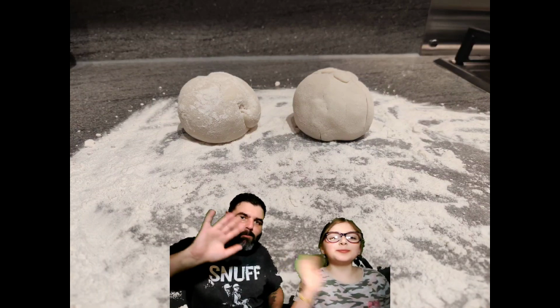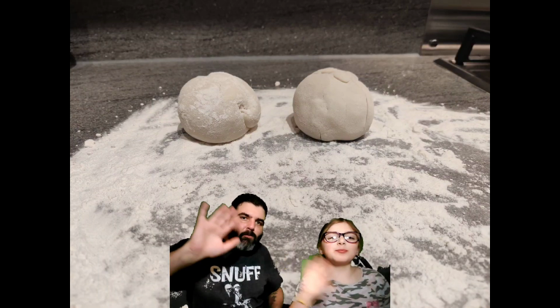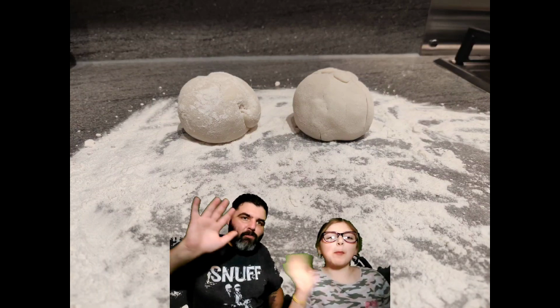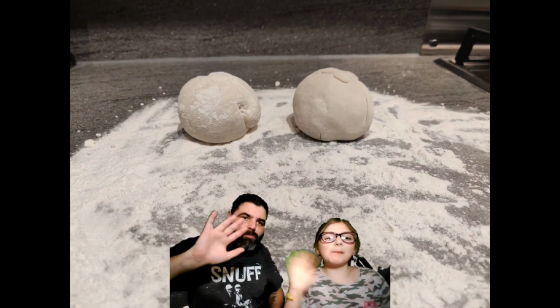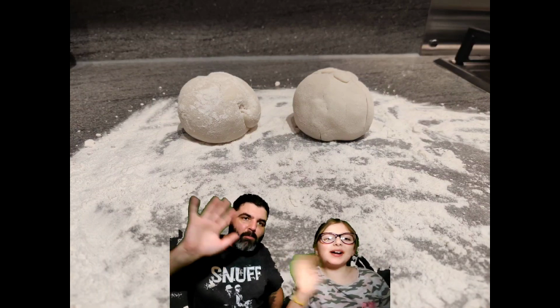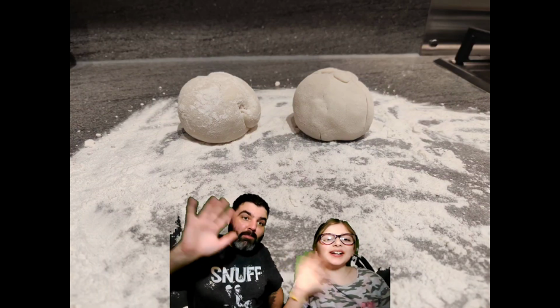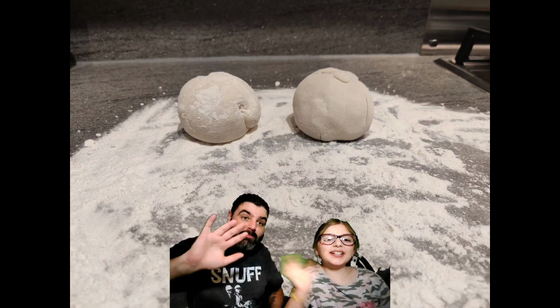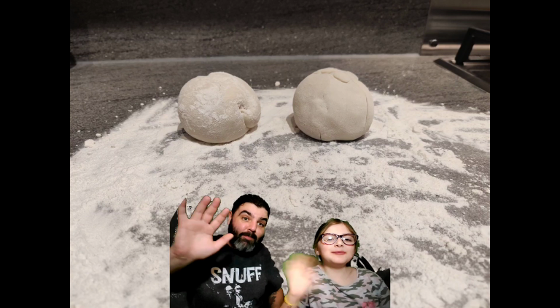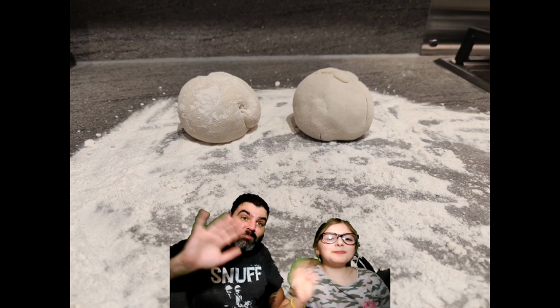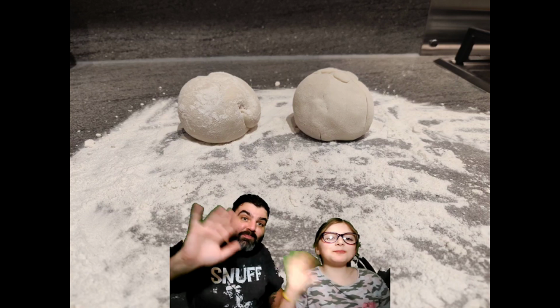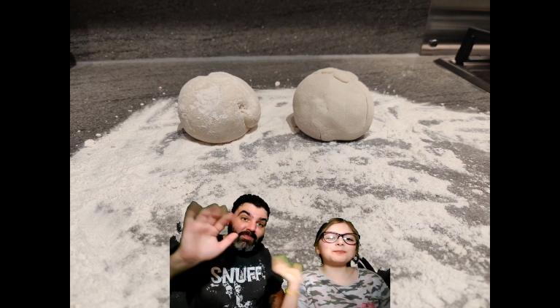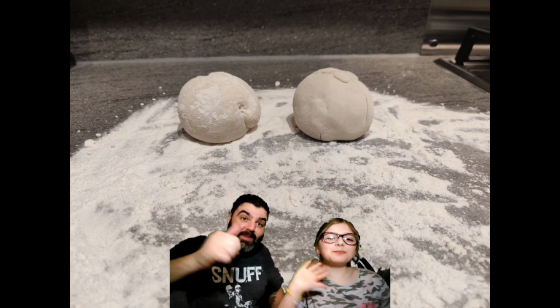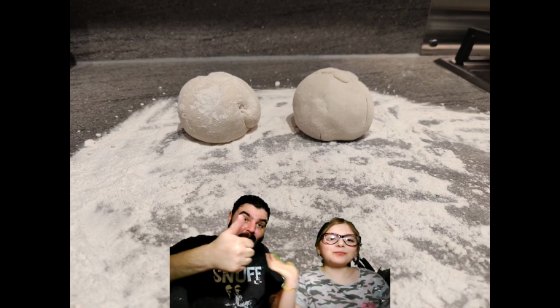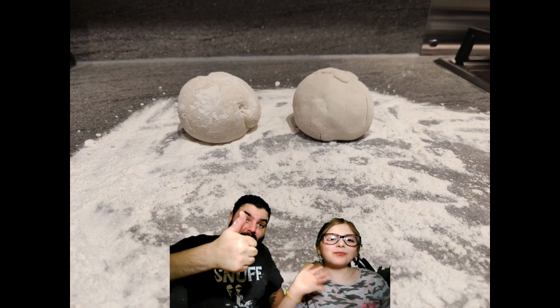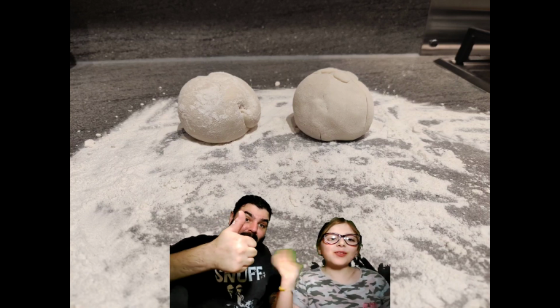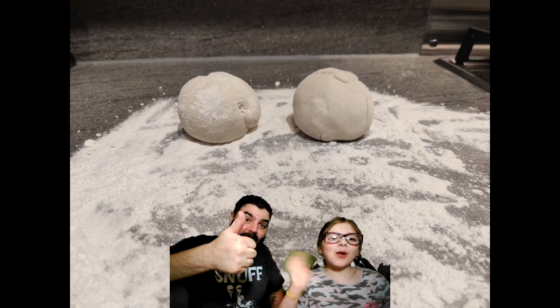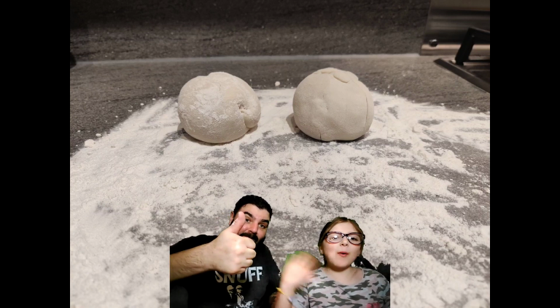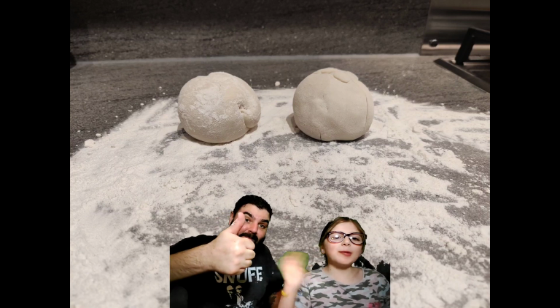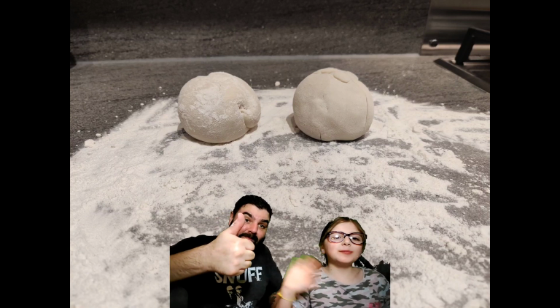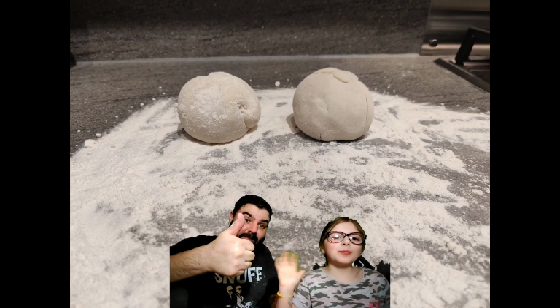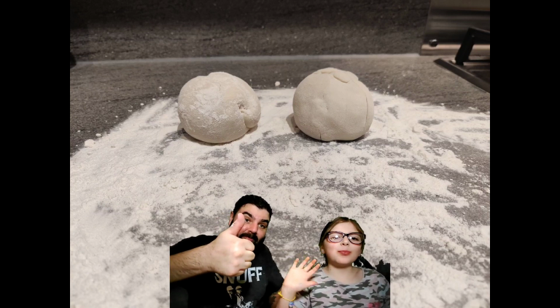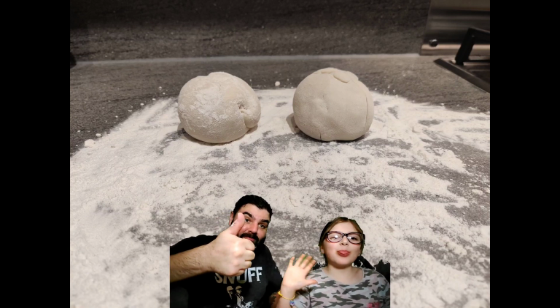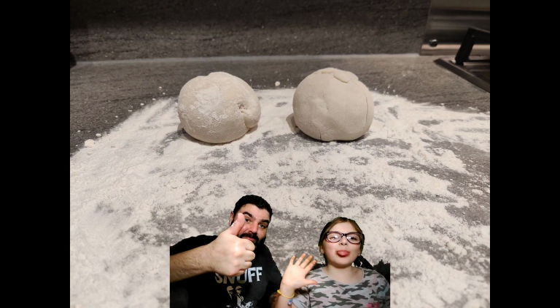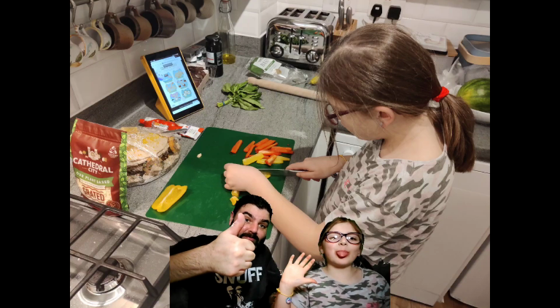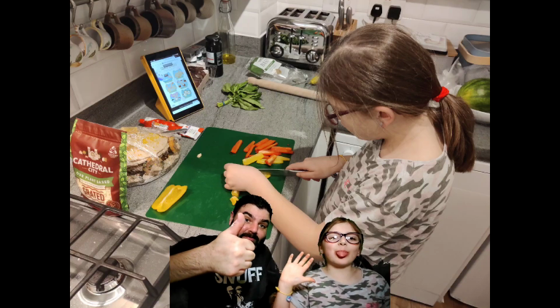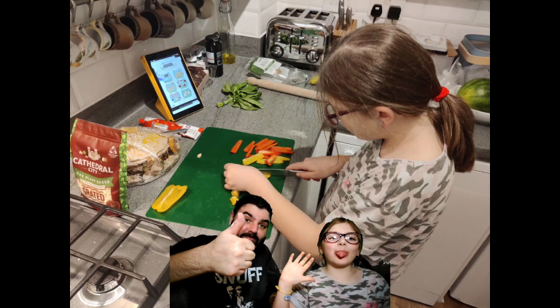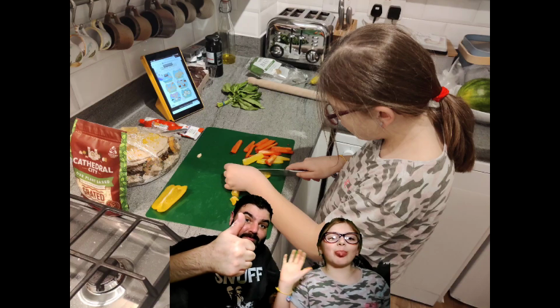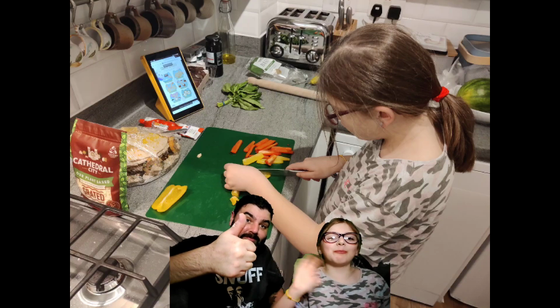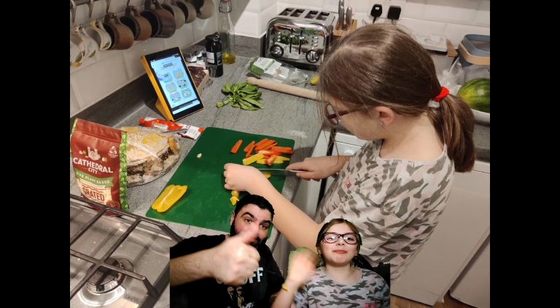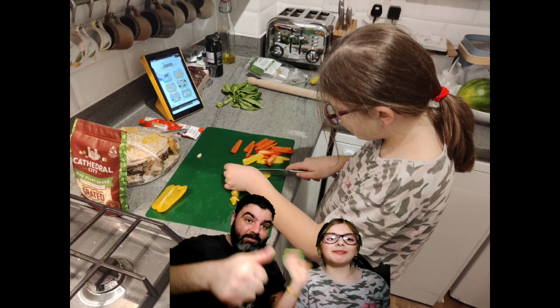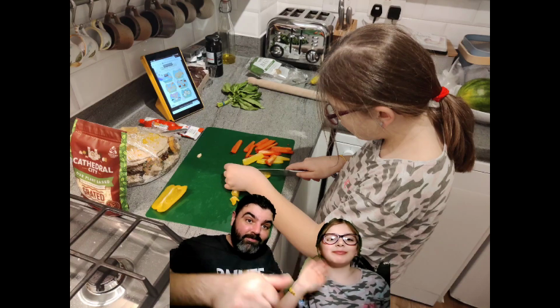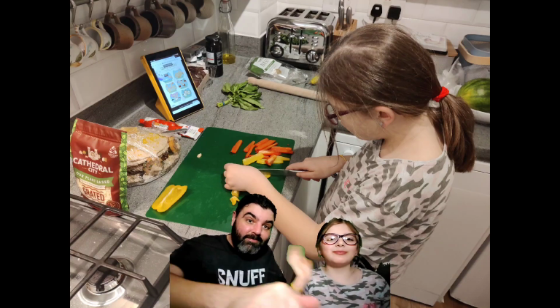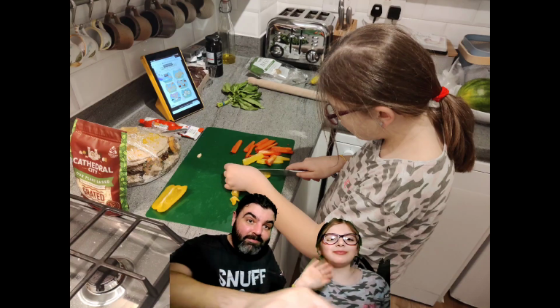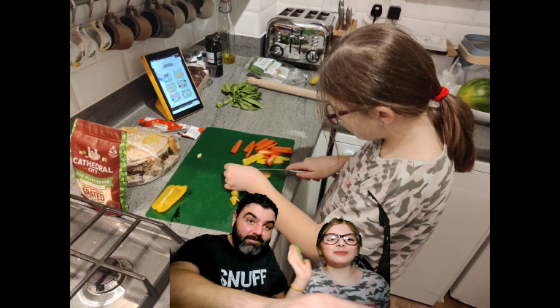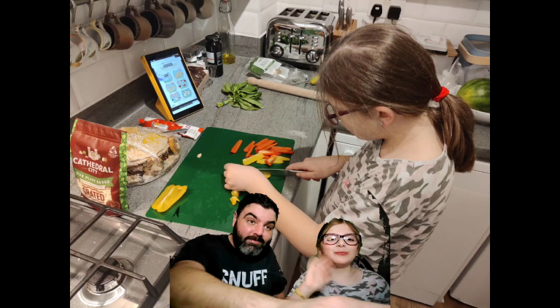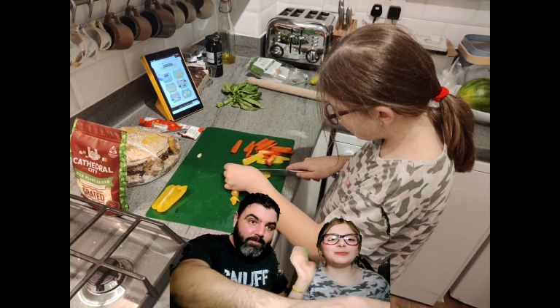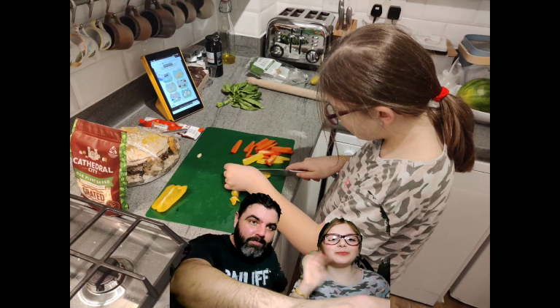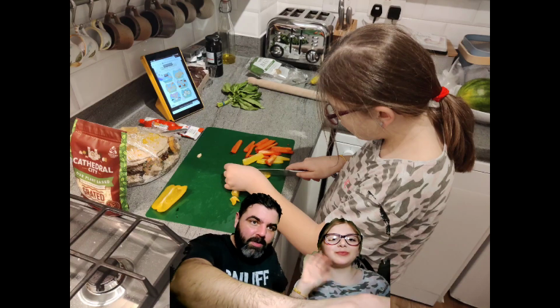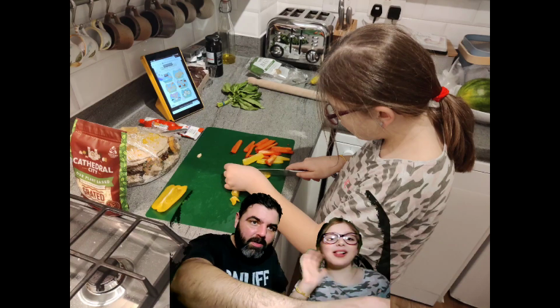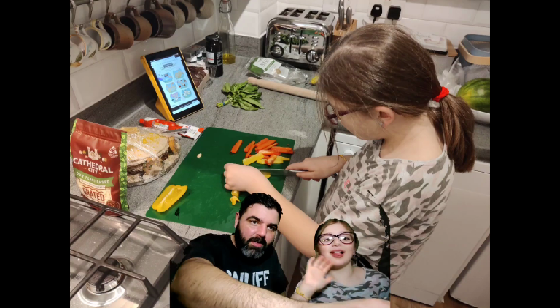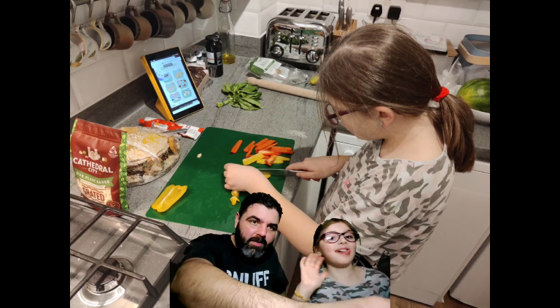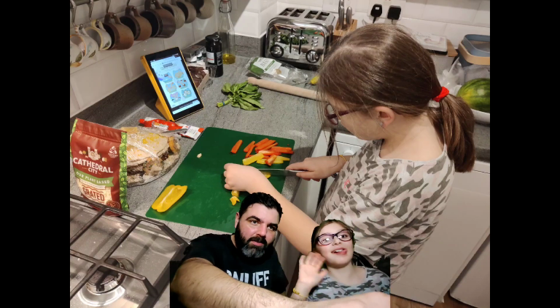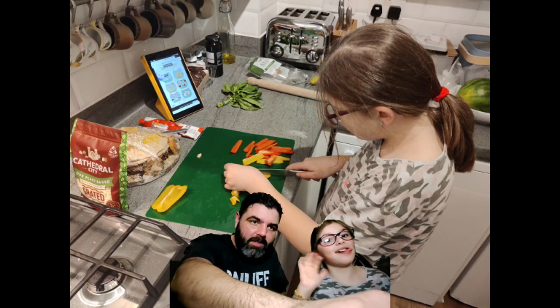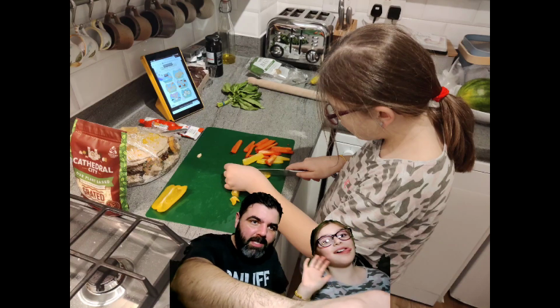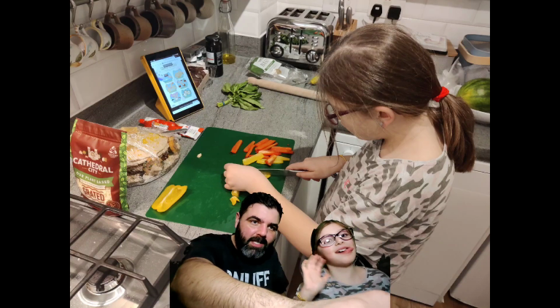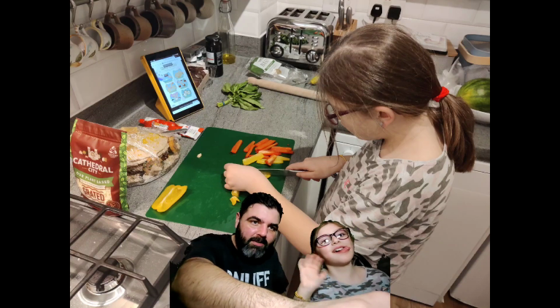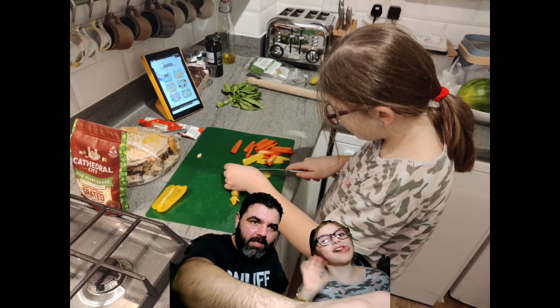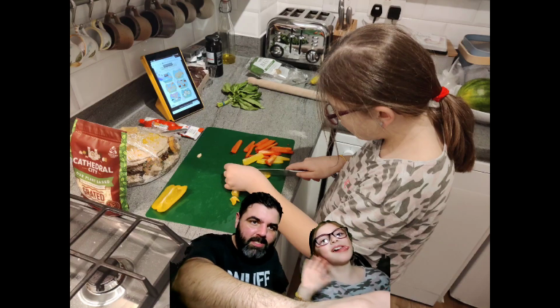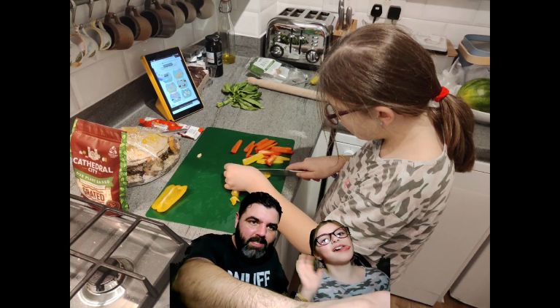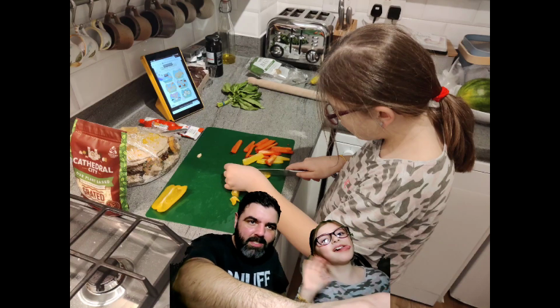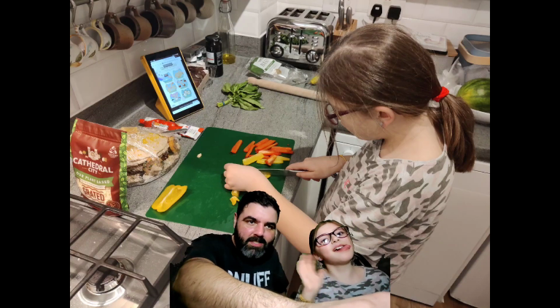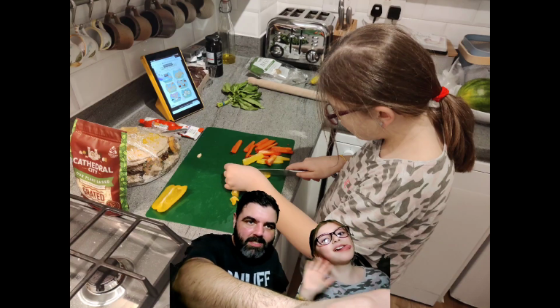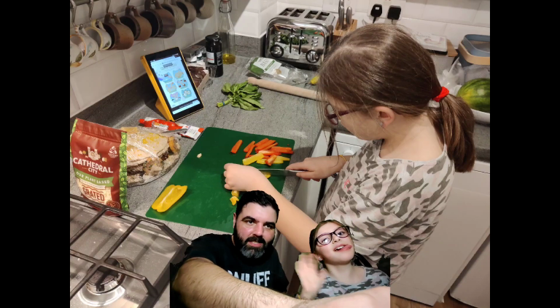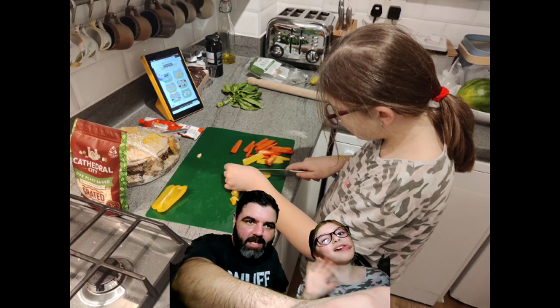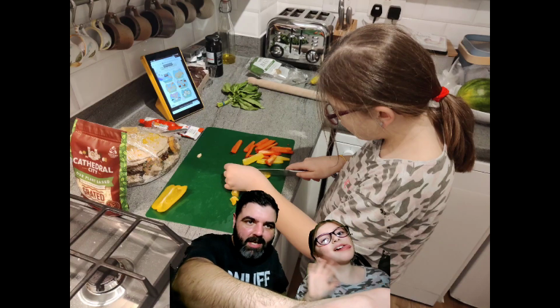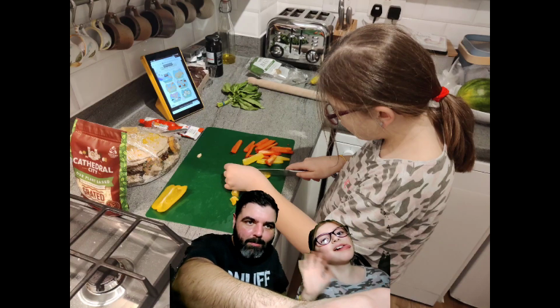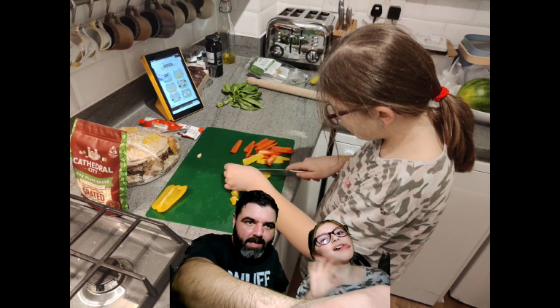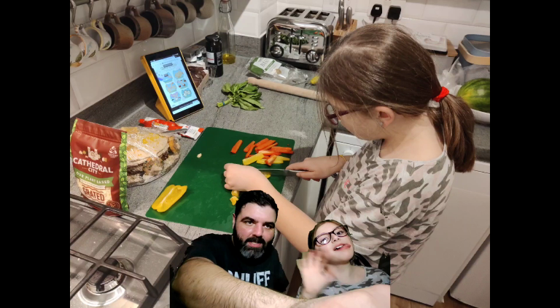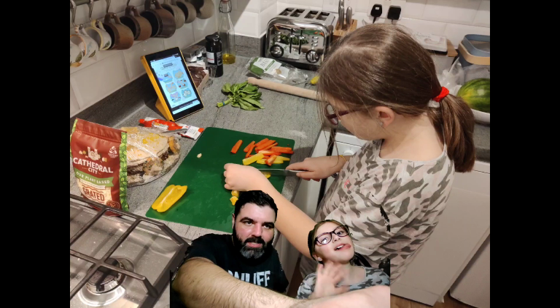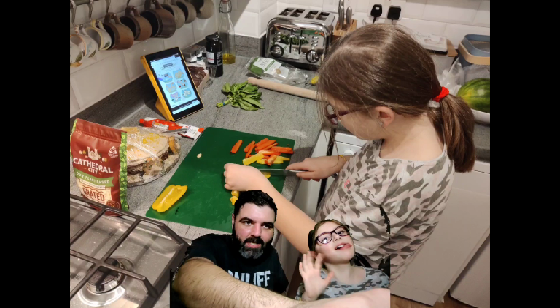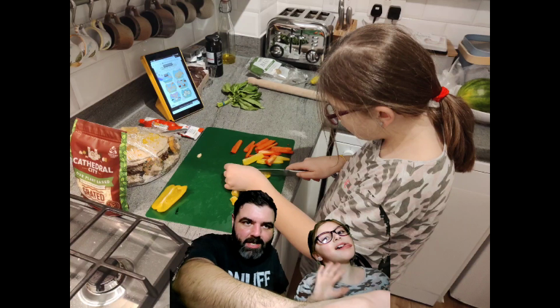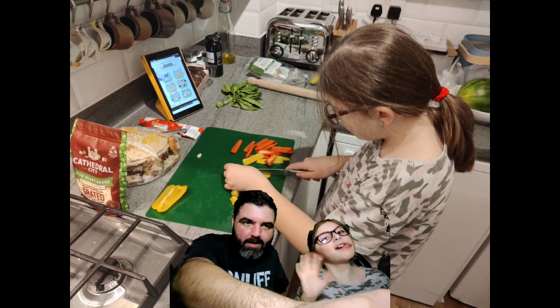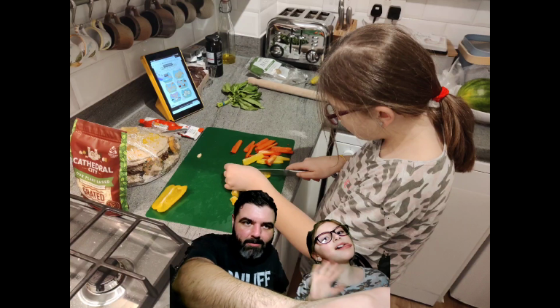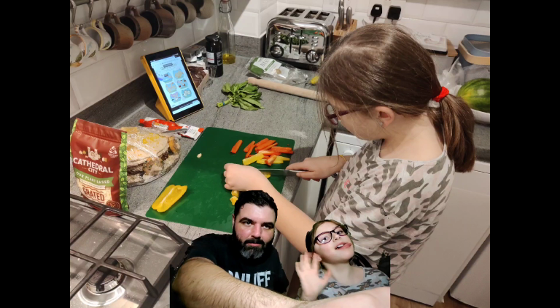Bye! I'm going to eat the rest of this stinky pizza now.